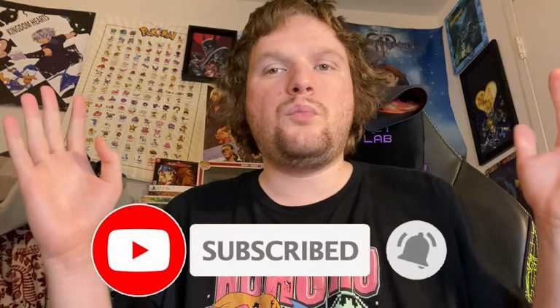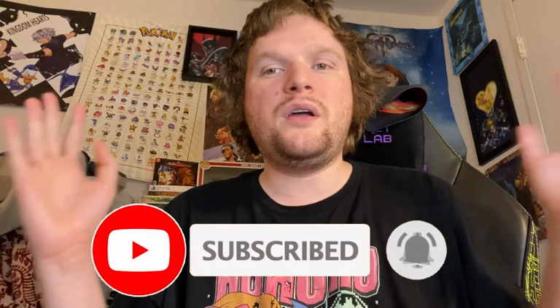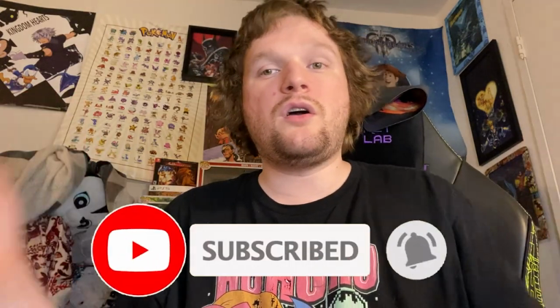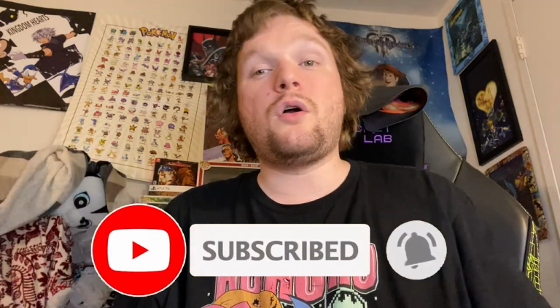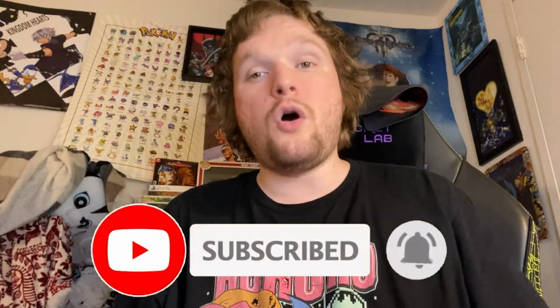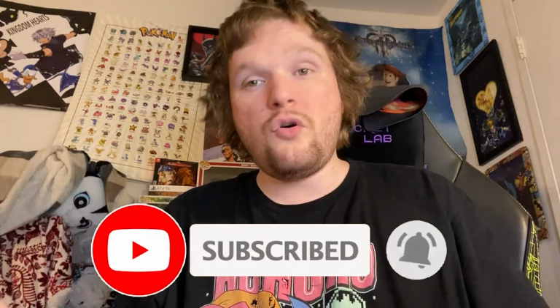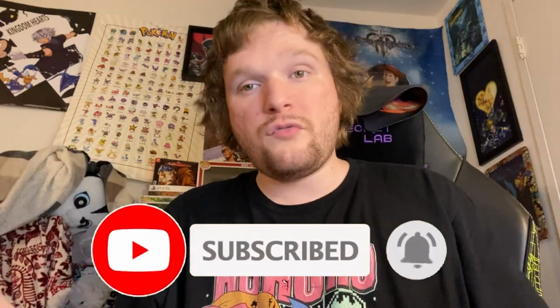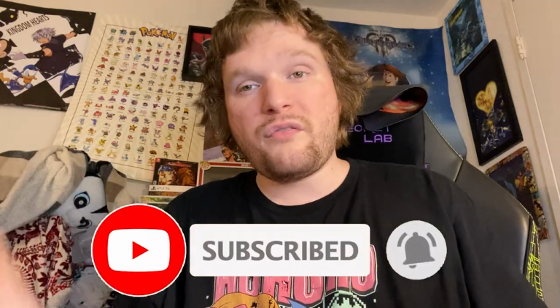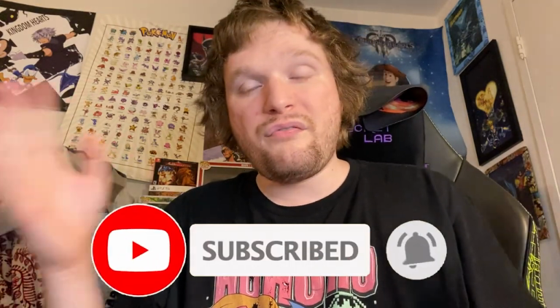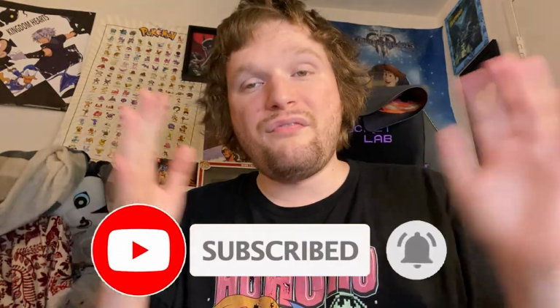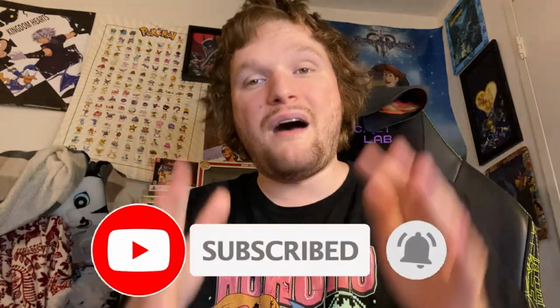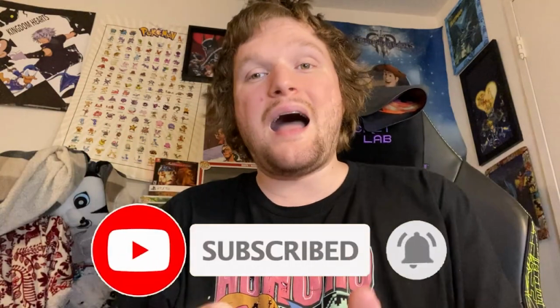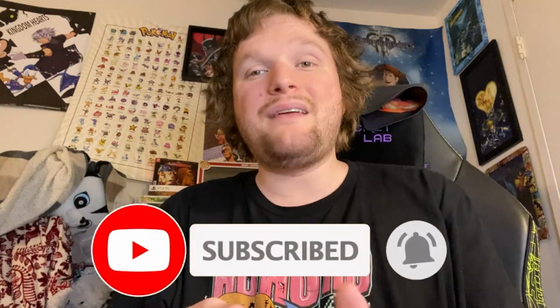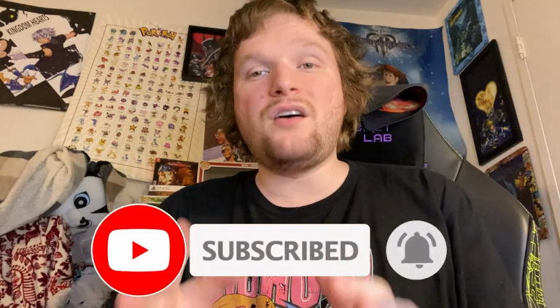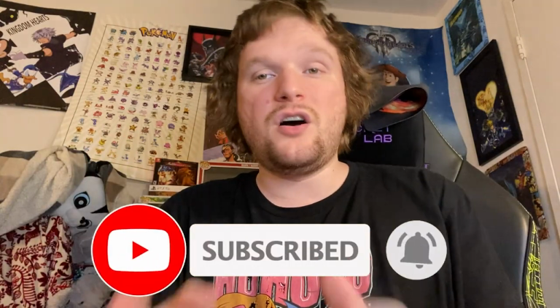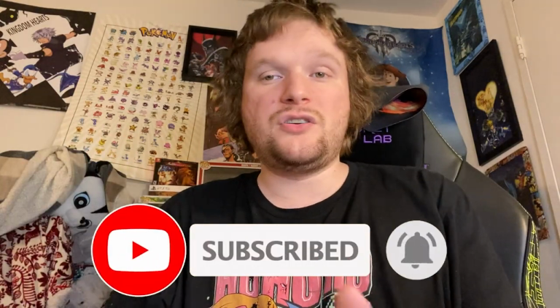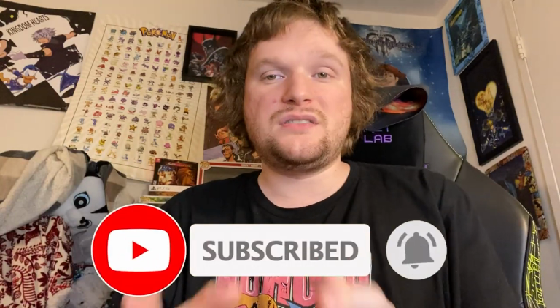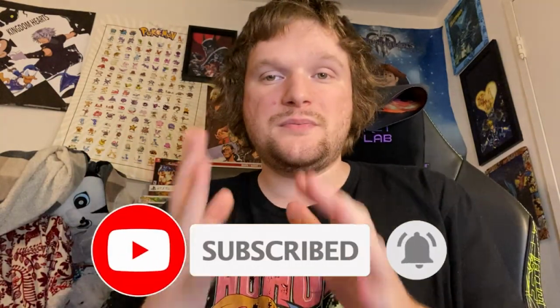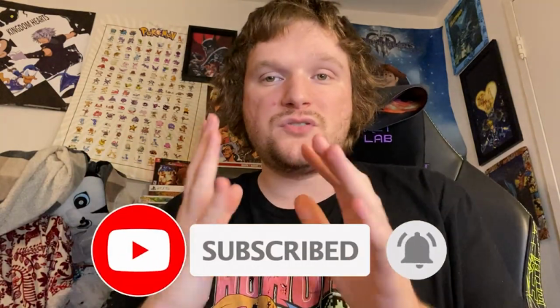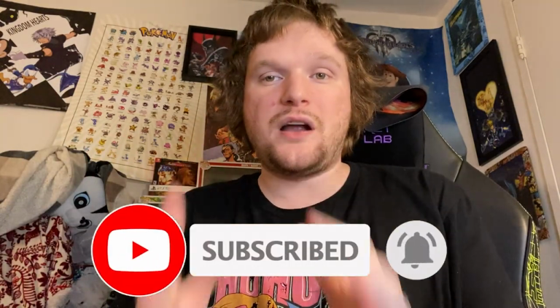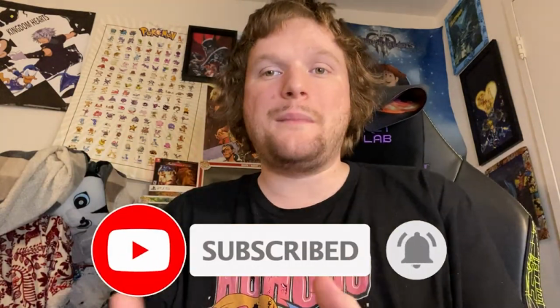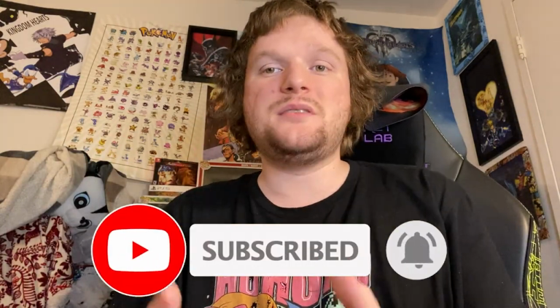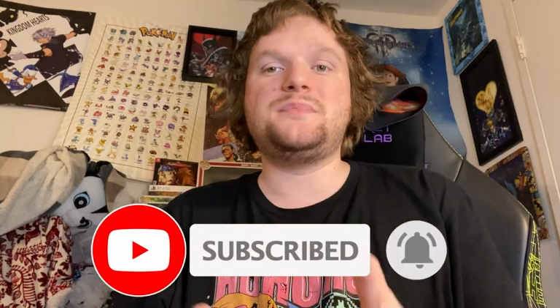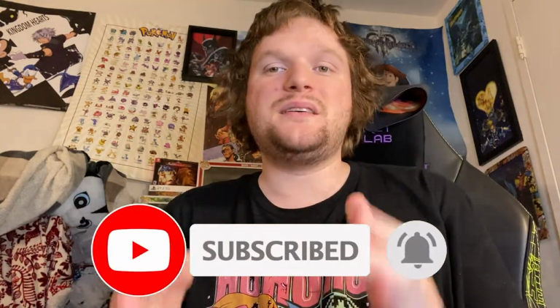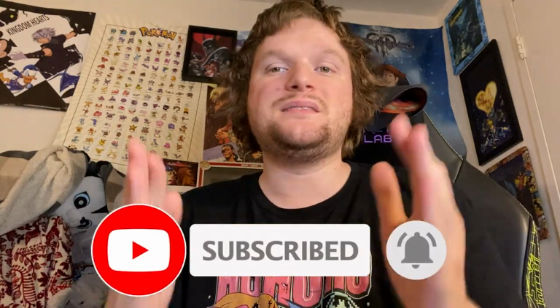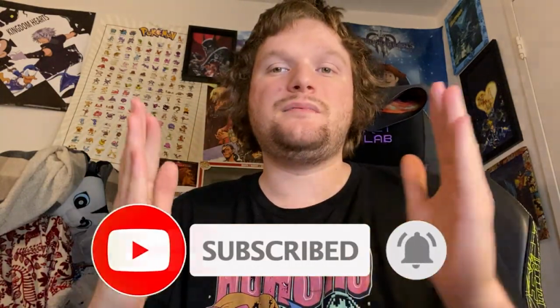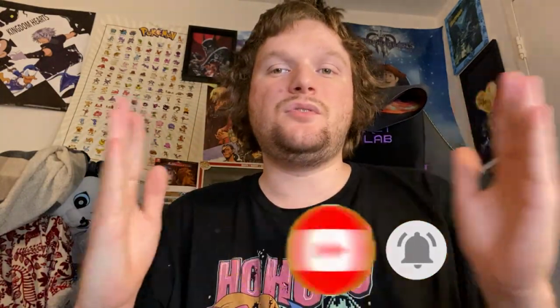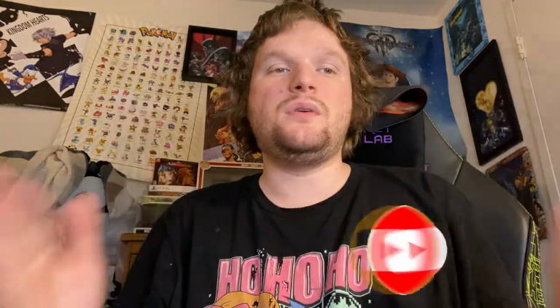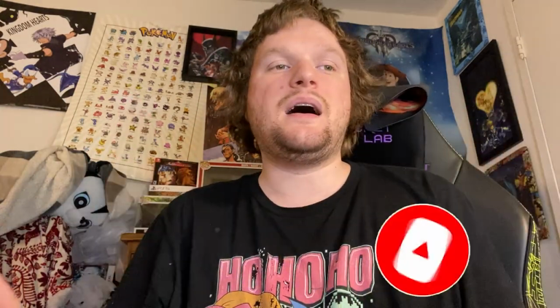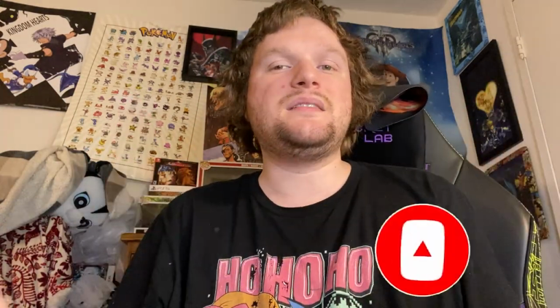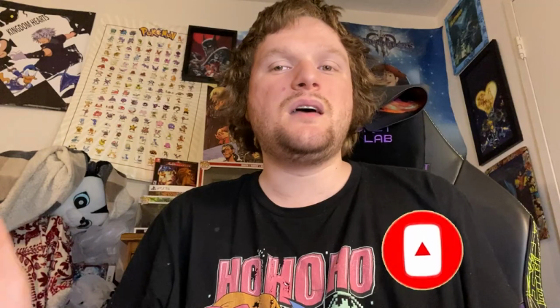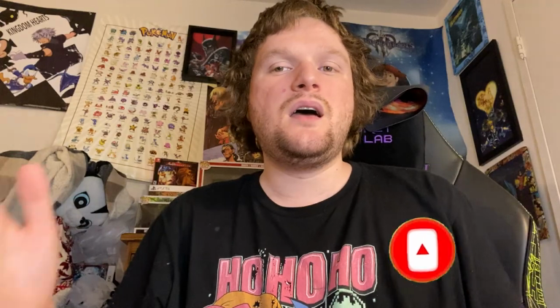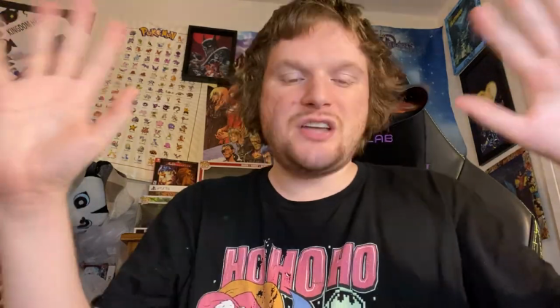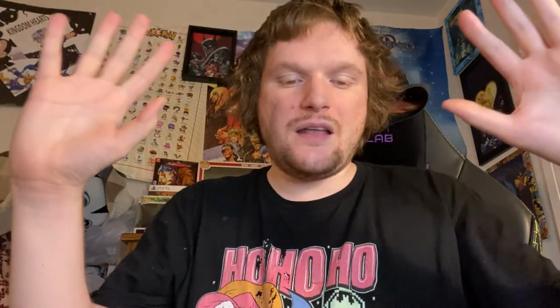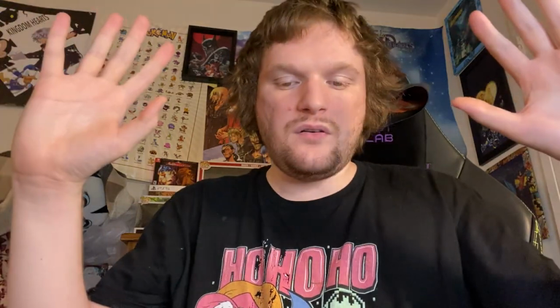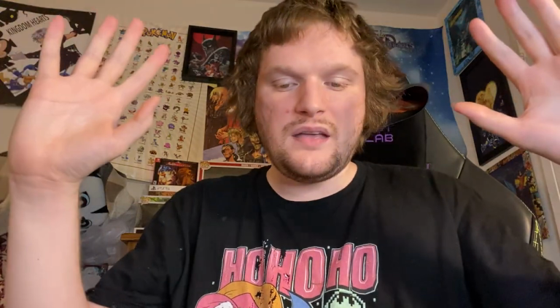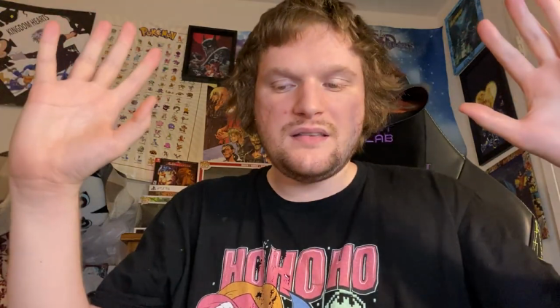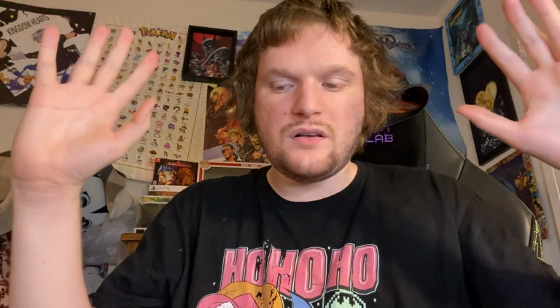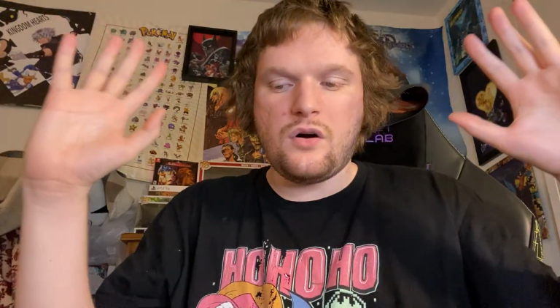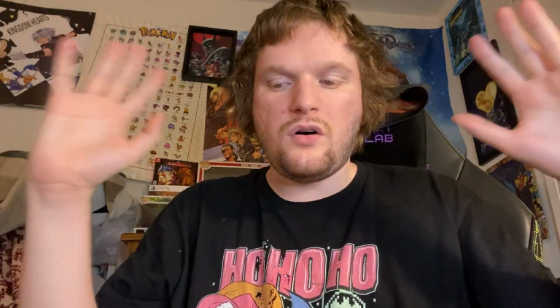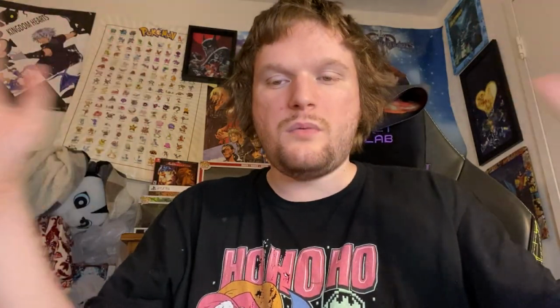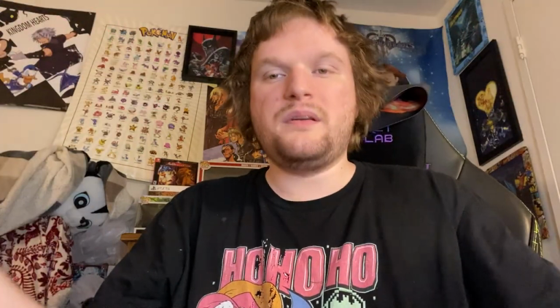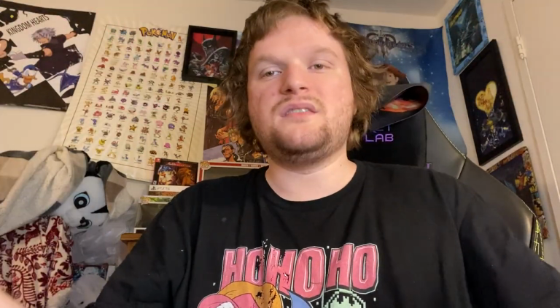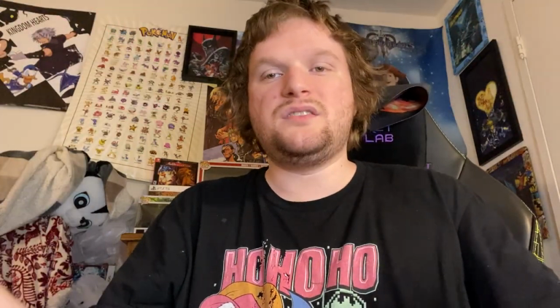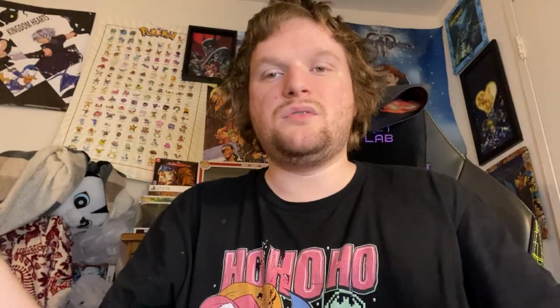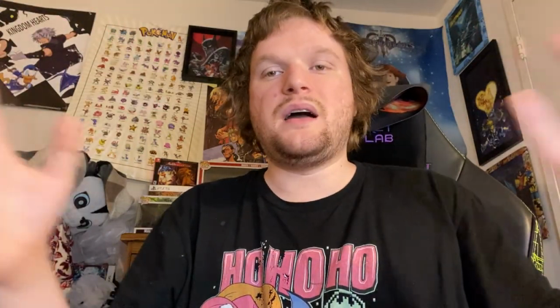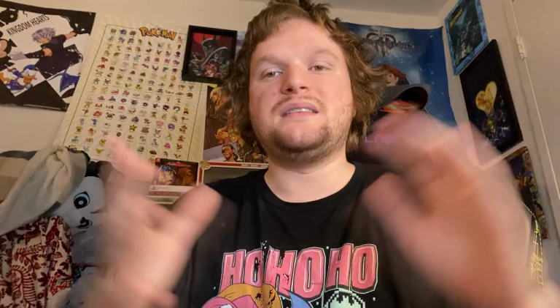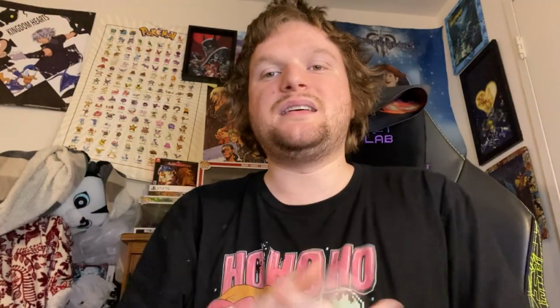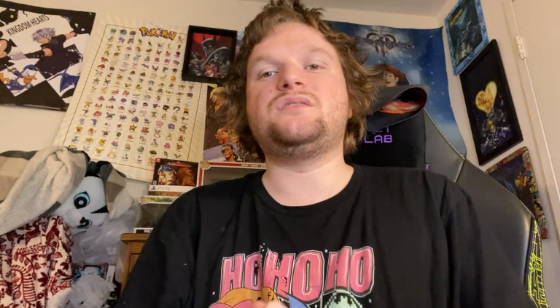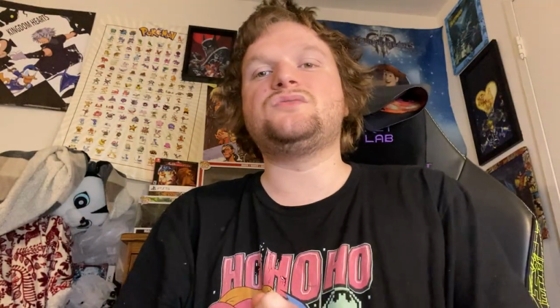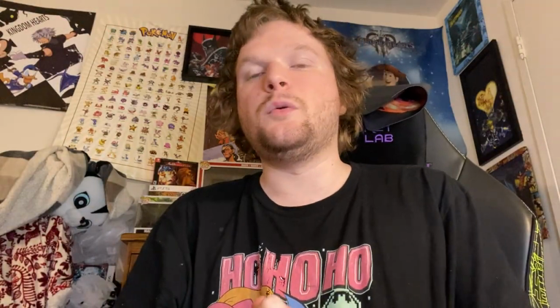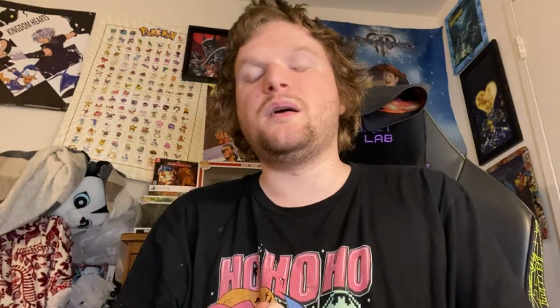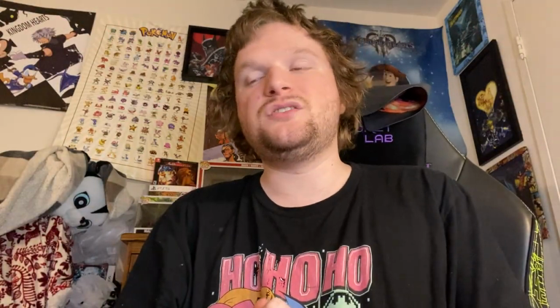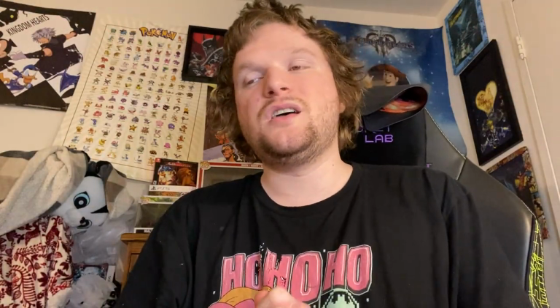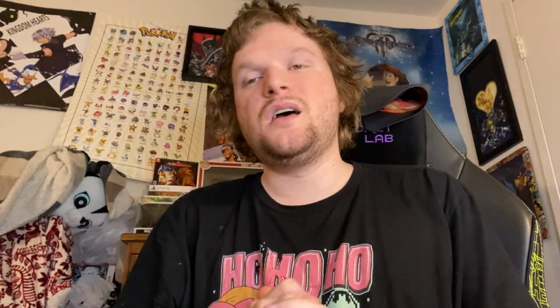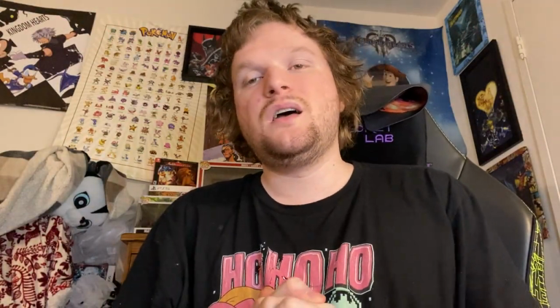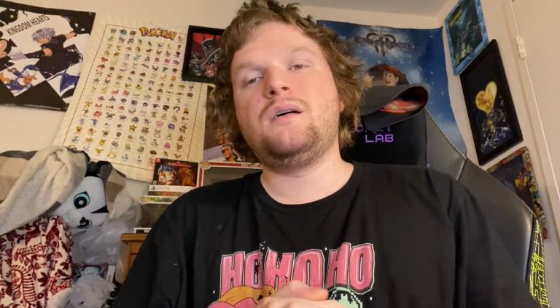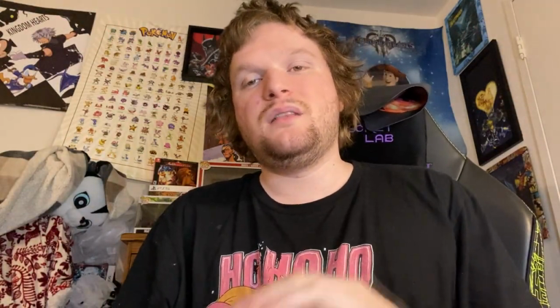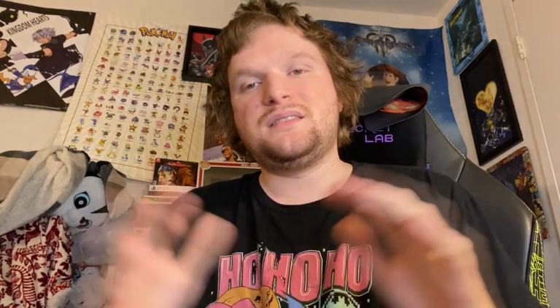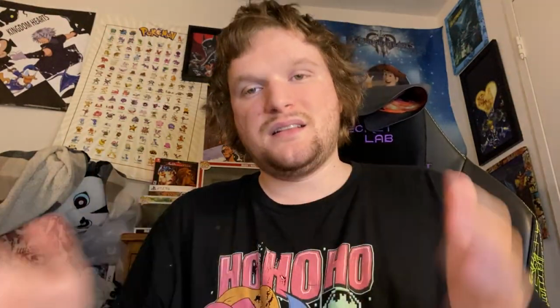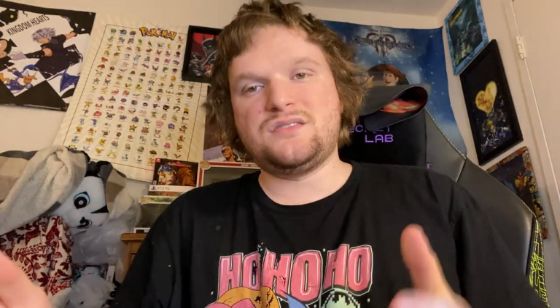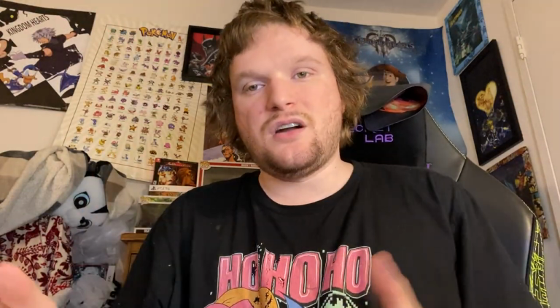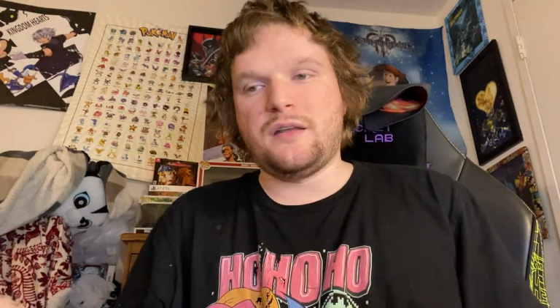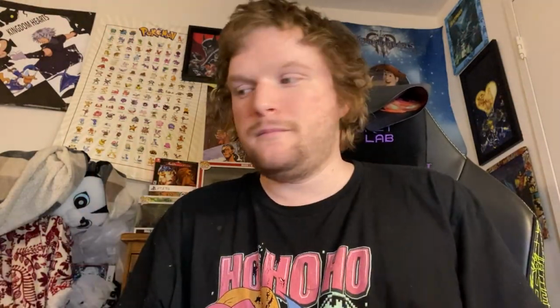We are over 500 subscribers because of you guys. This channel is all because of you guys. Thank you so much. Let's get started.